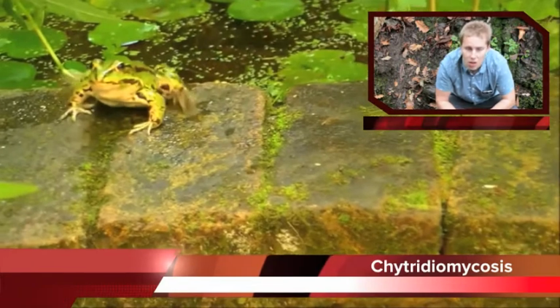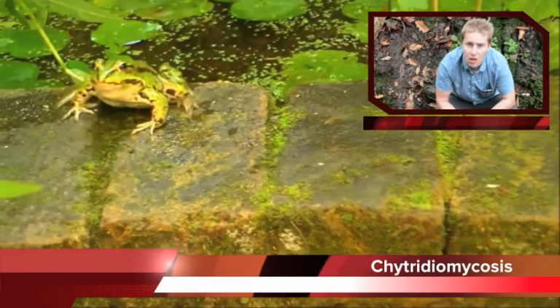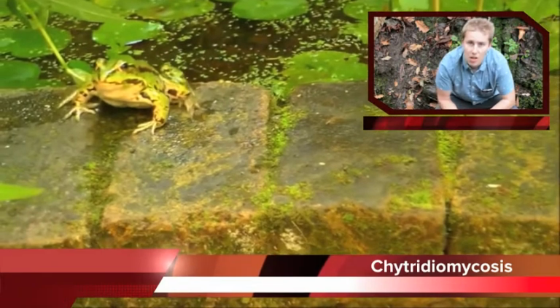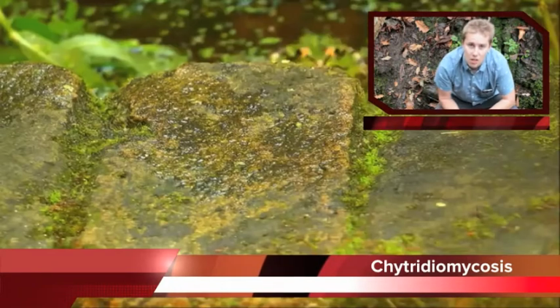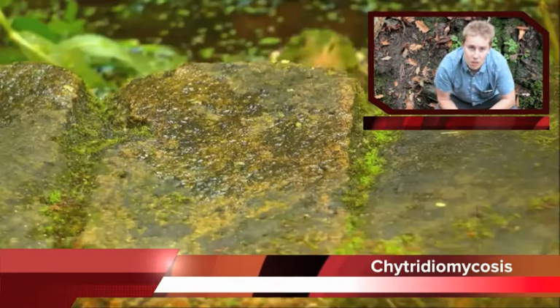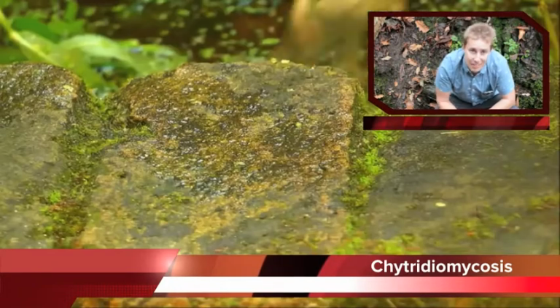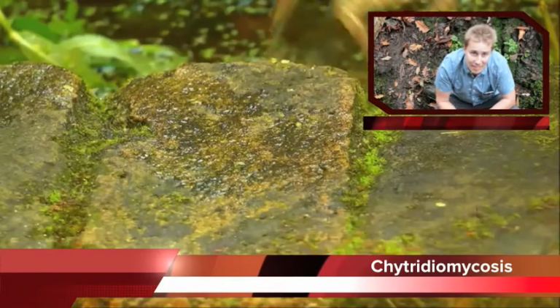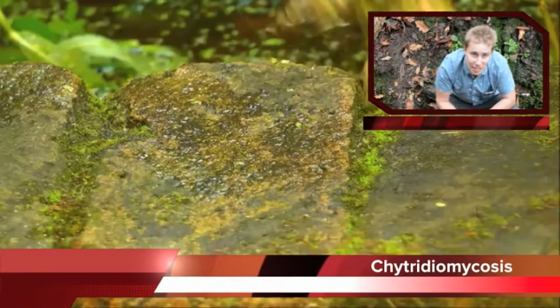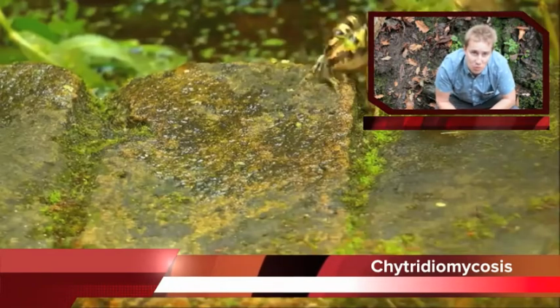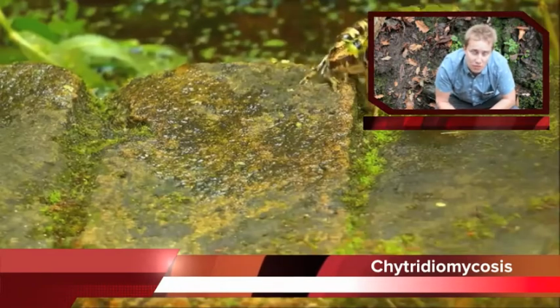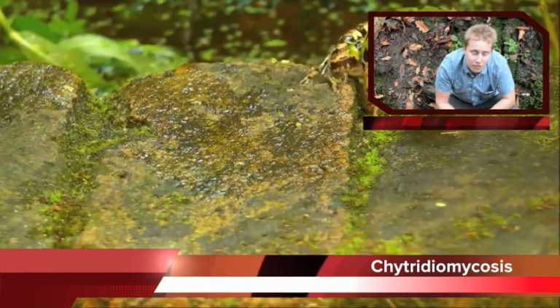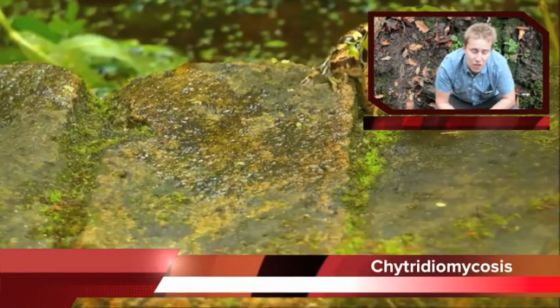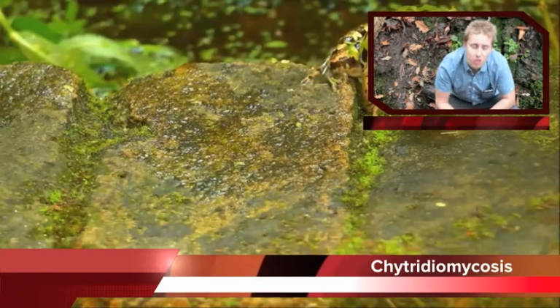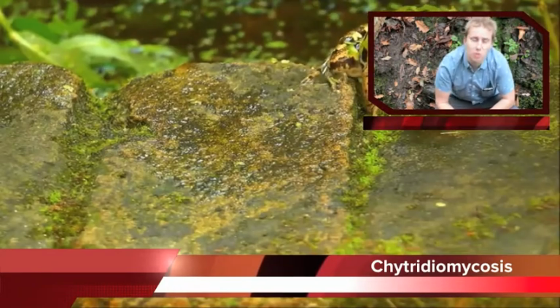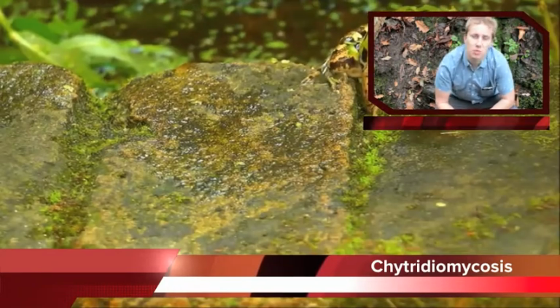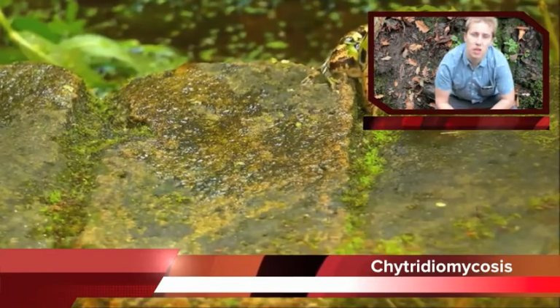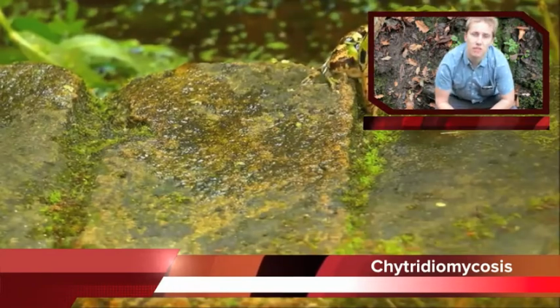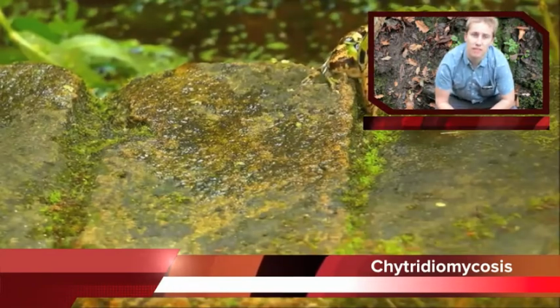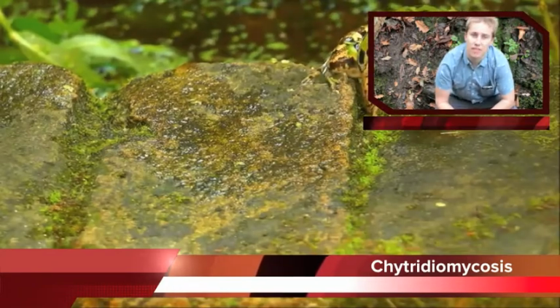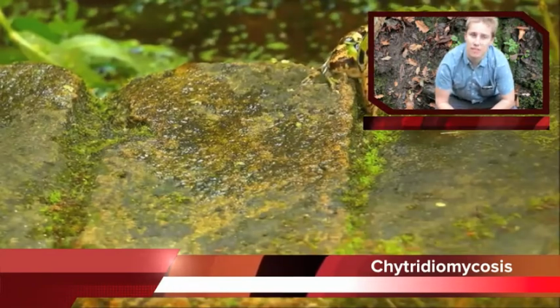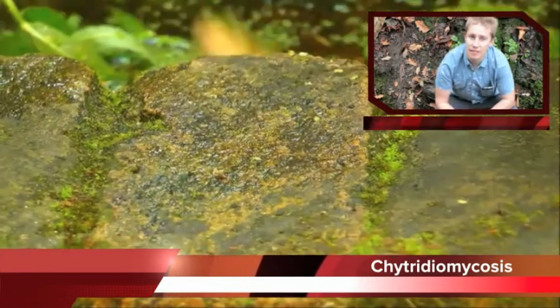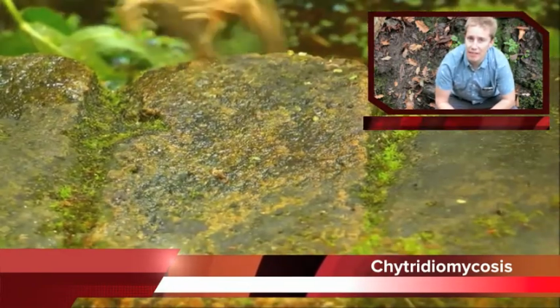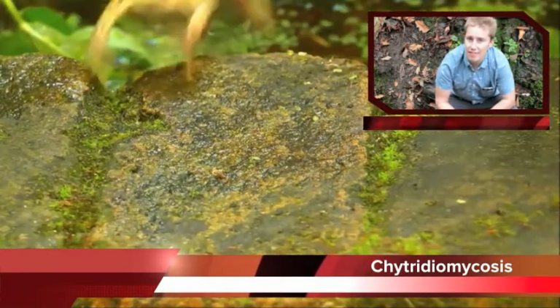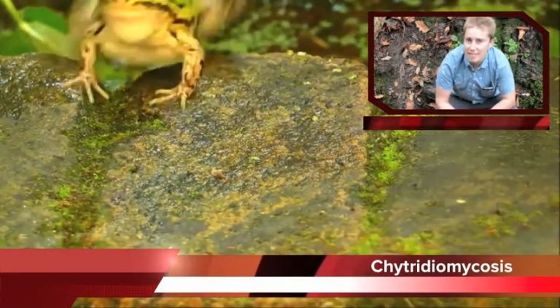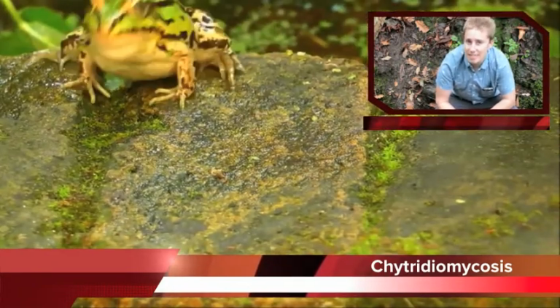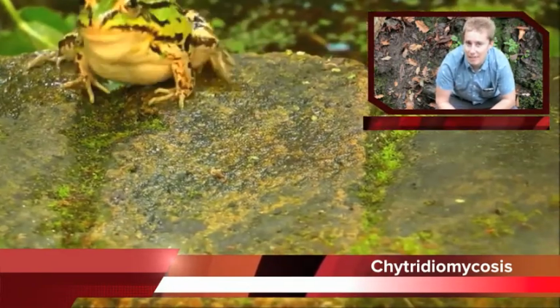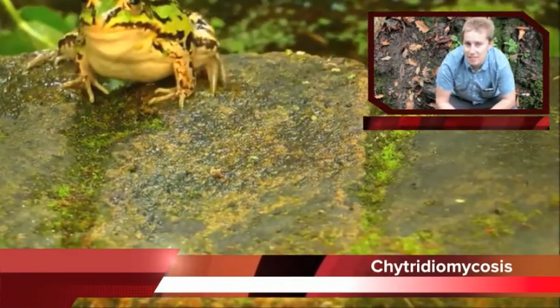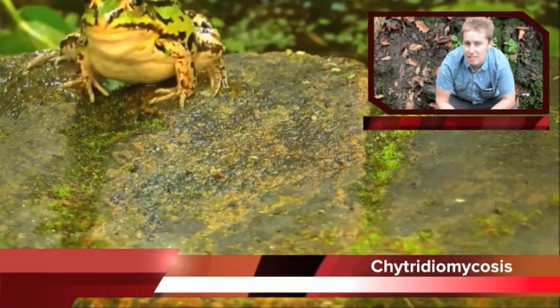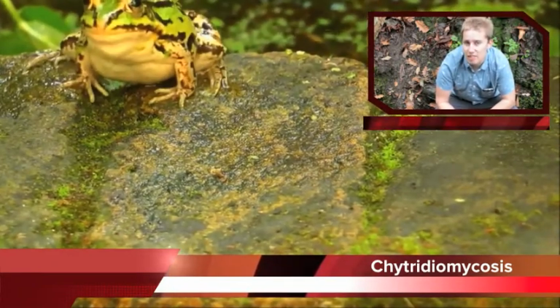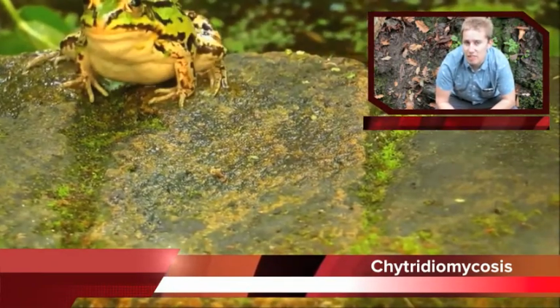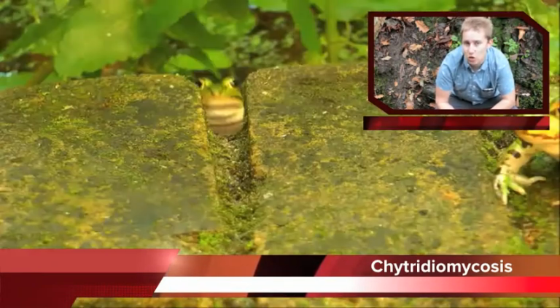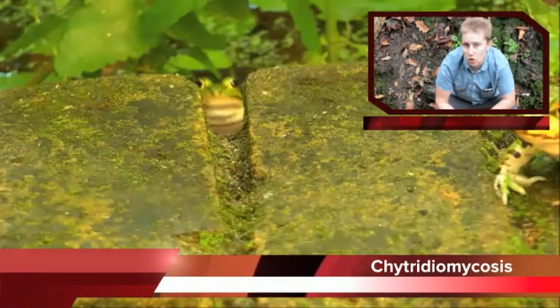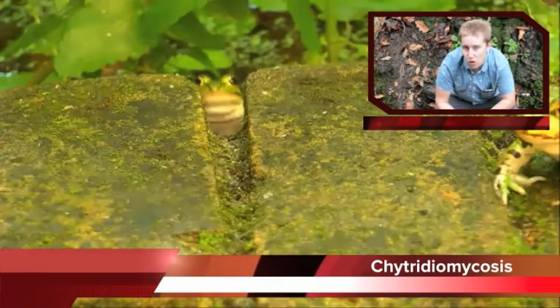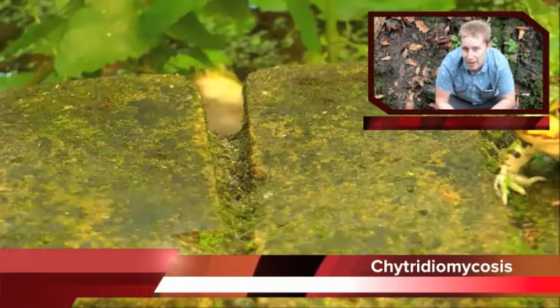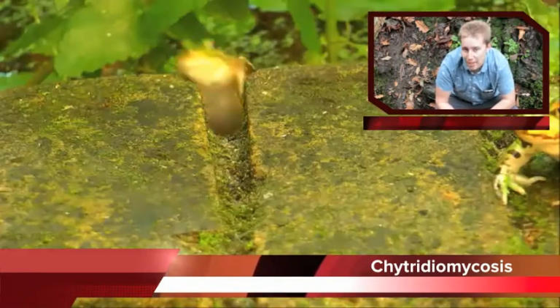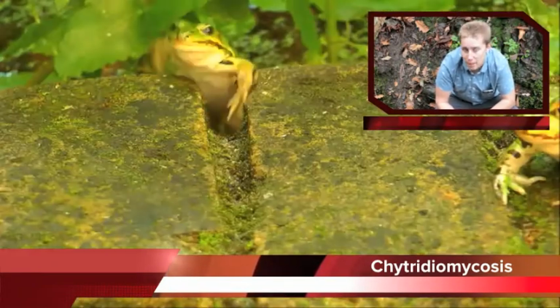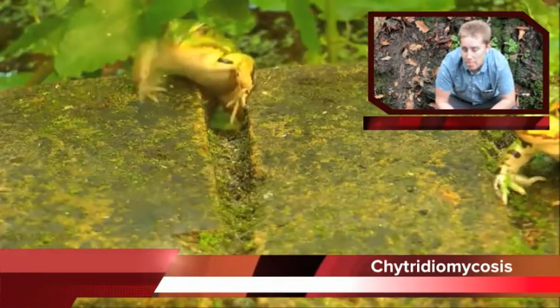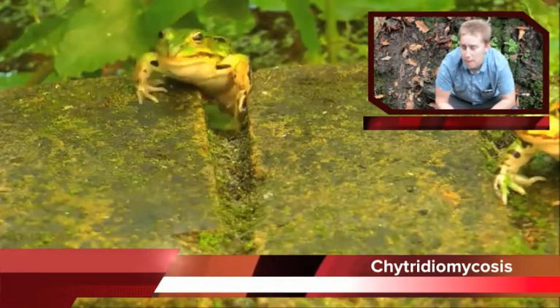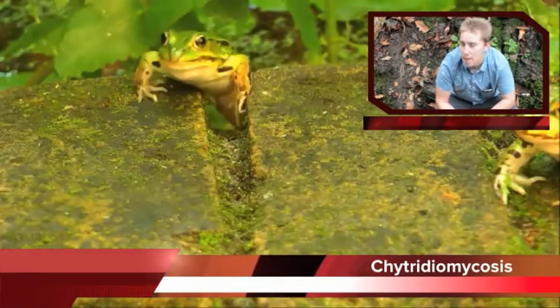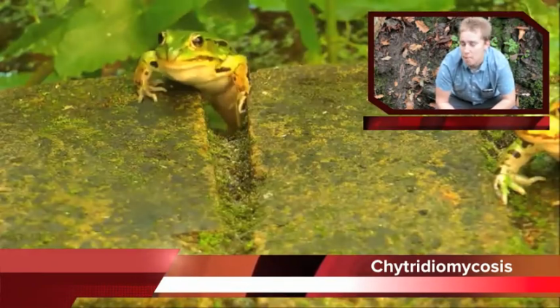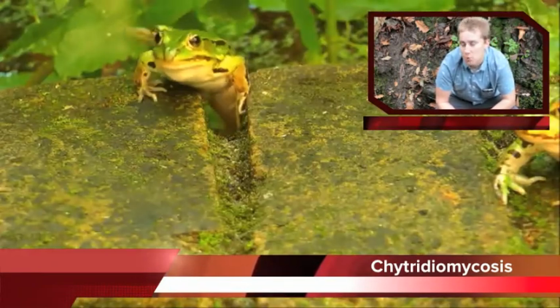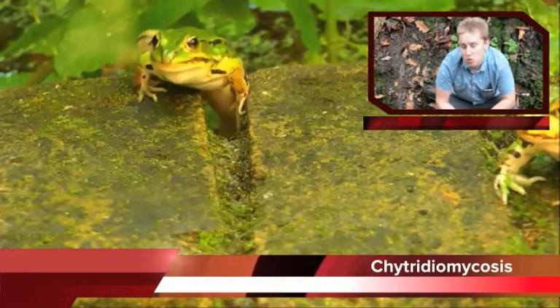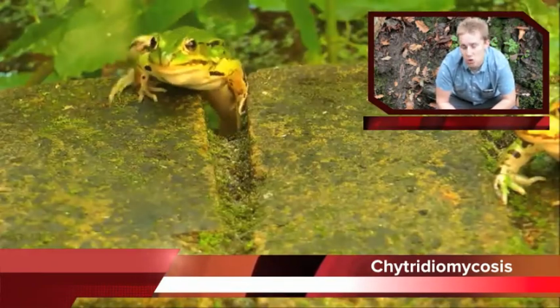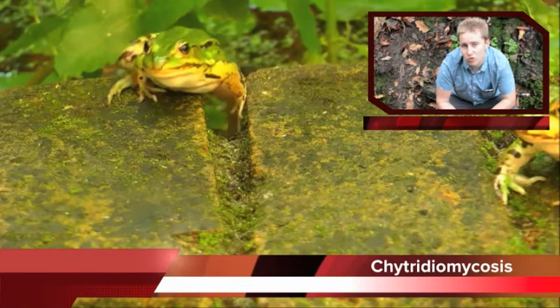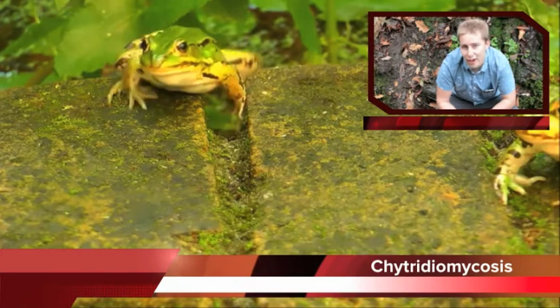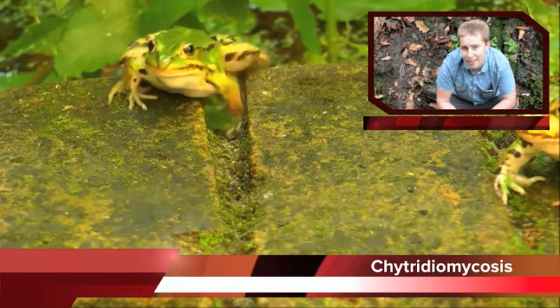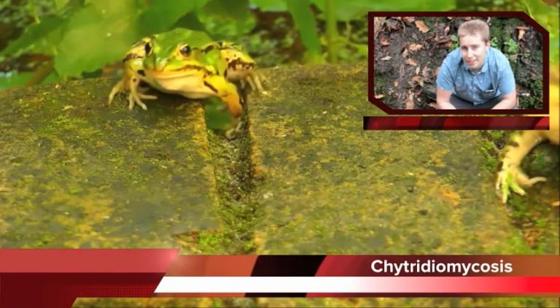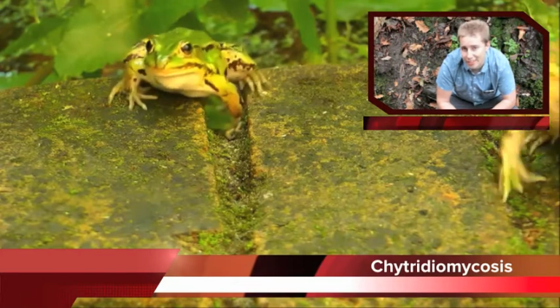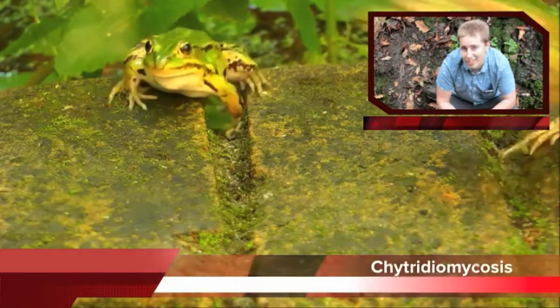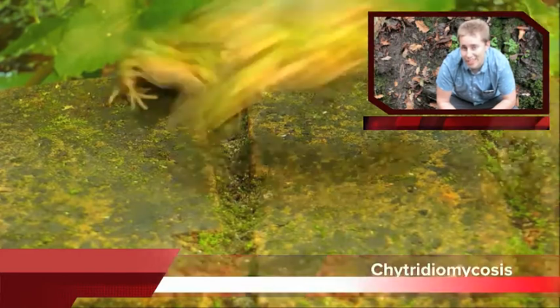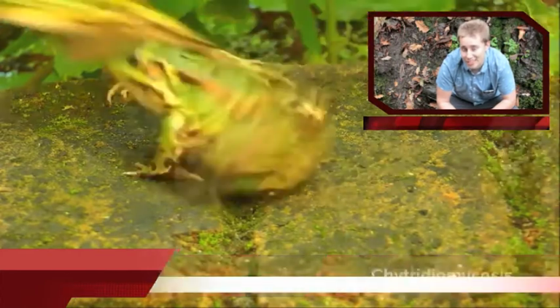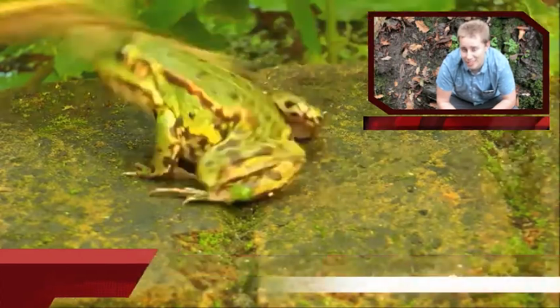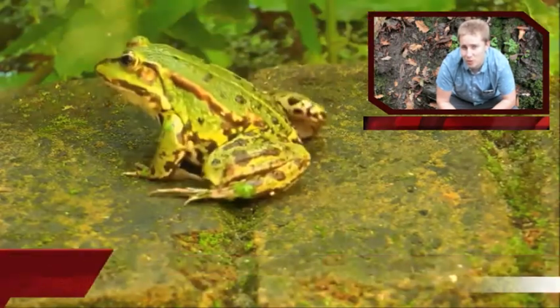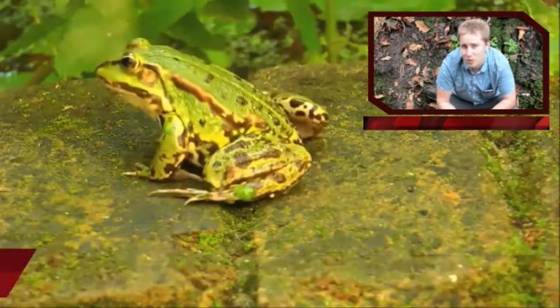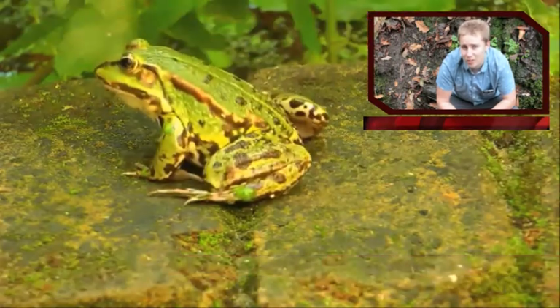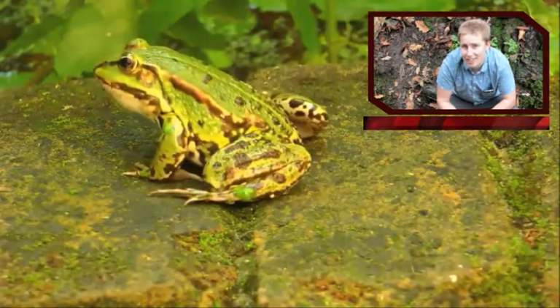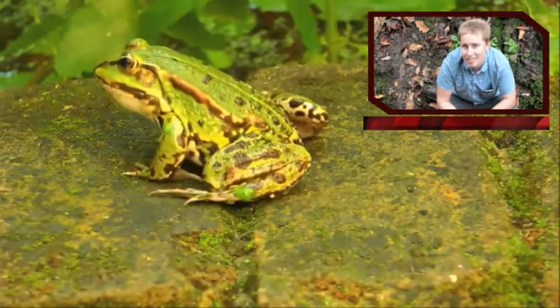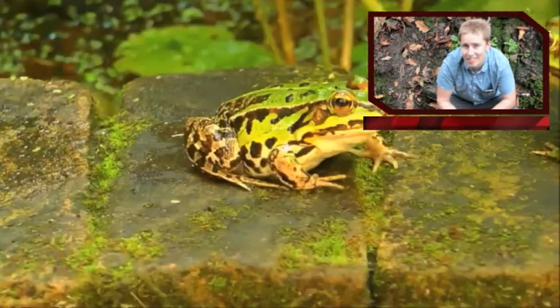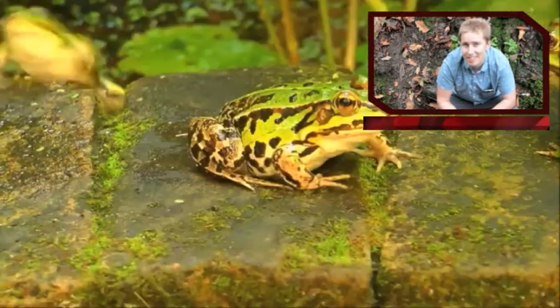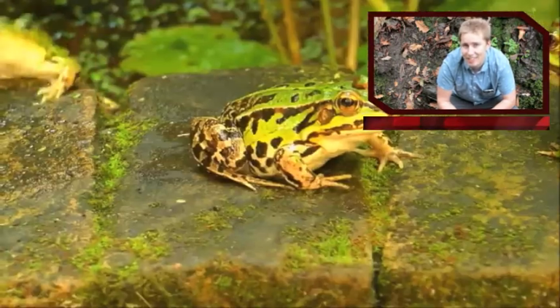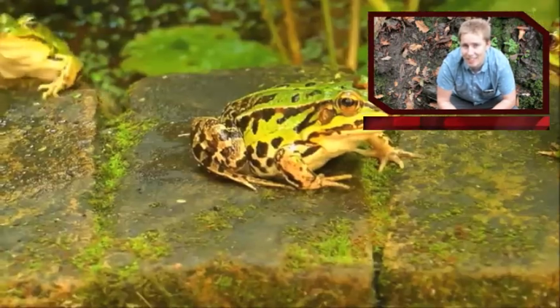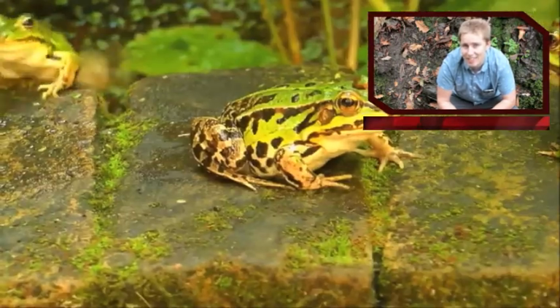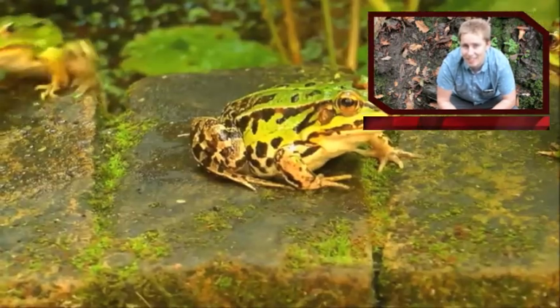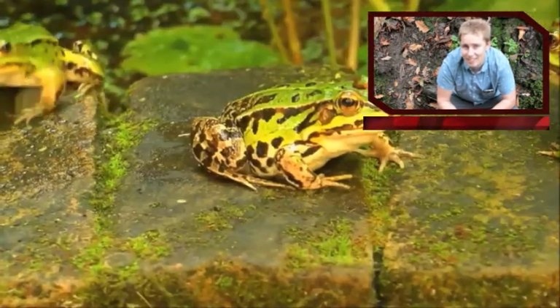The disease was first observed in the 1970s in Australia, but was not recognised until the 1990s.